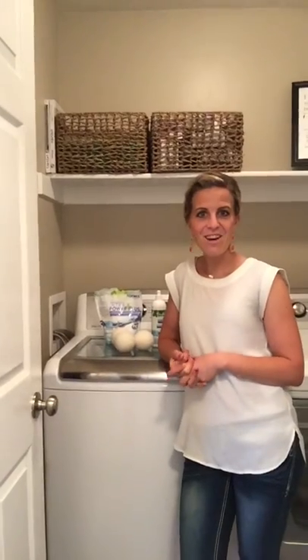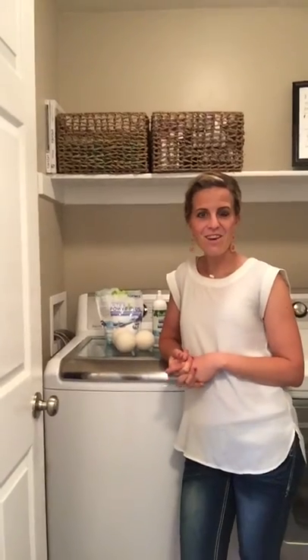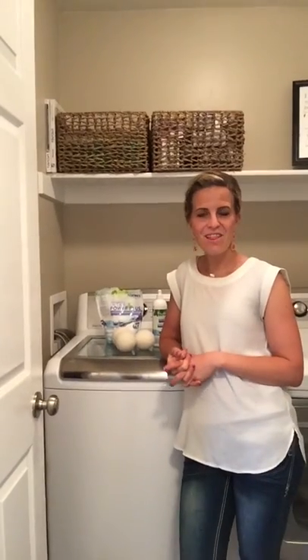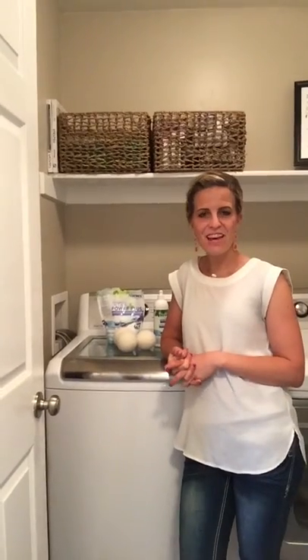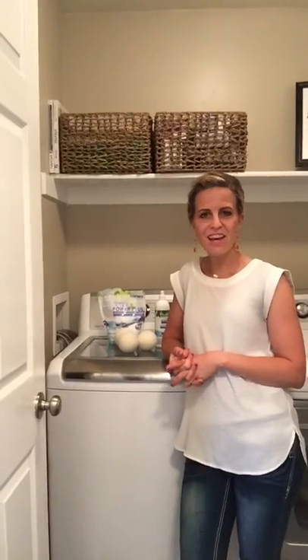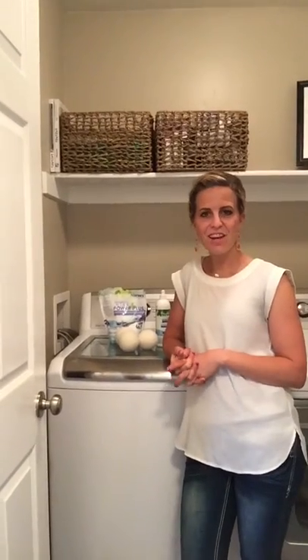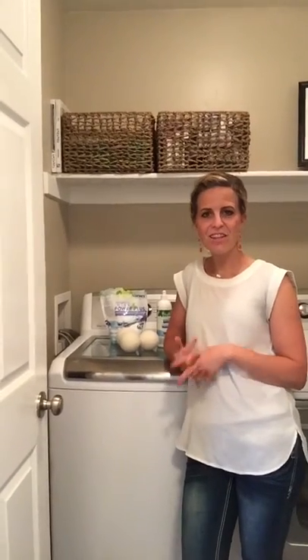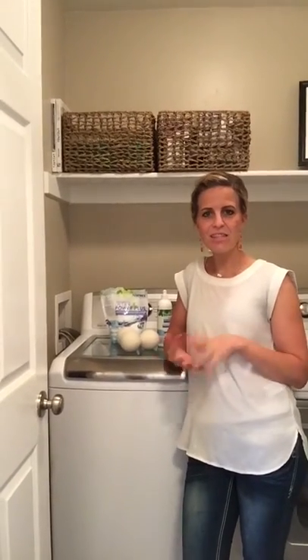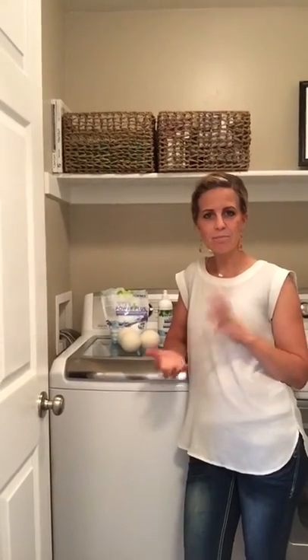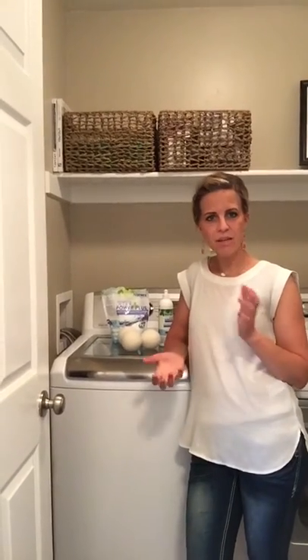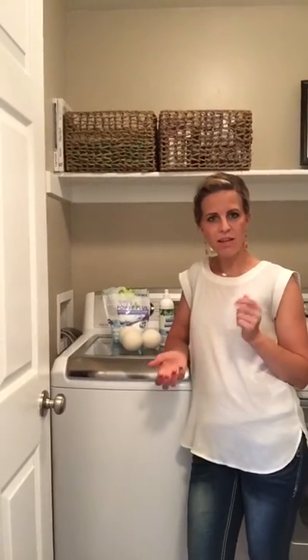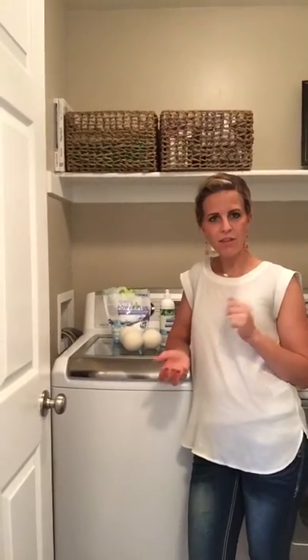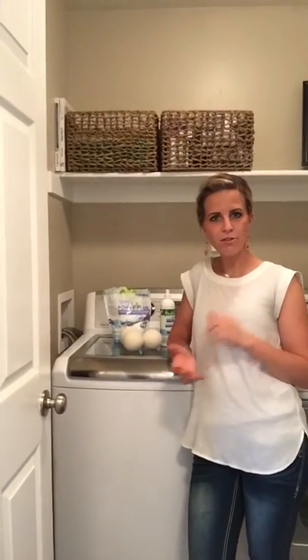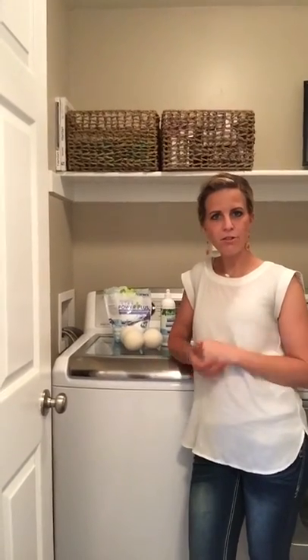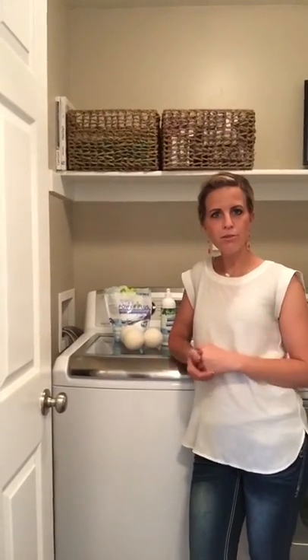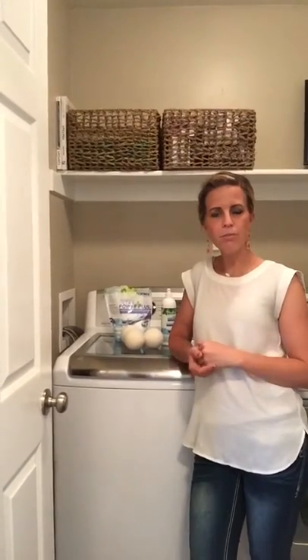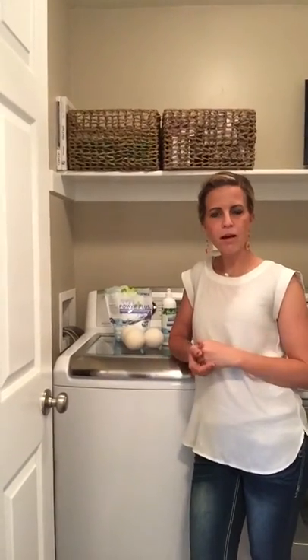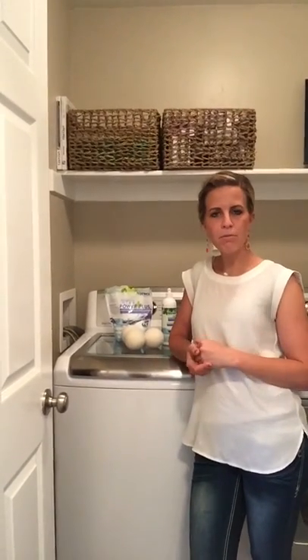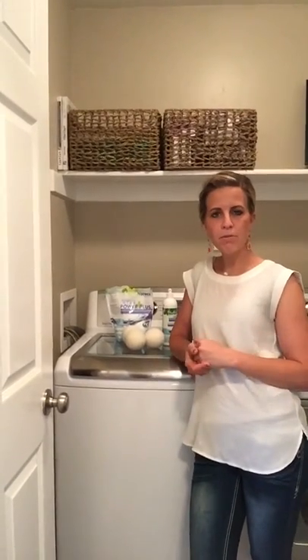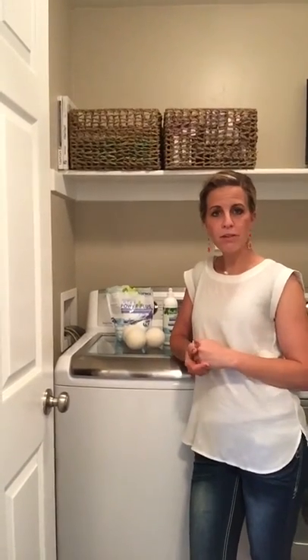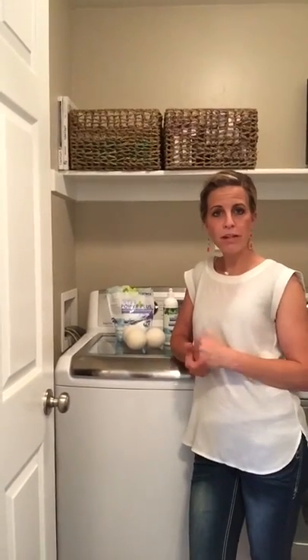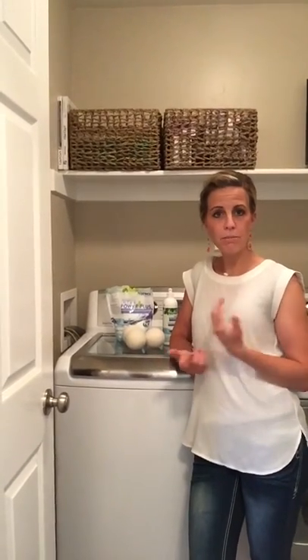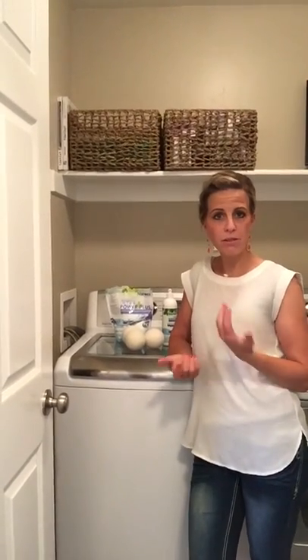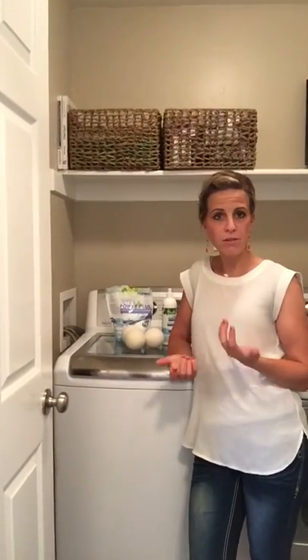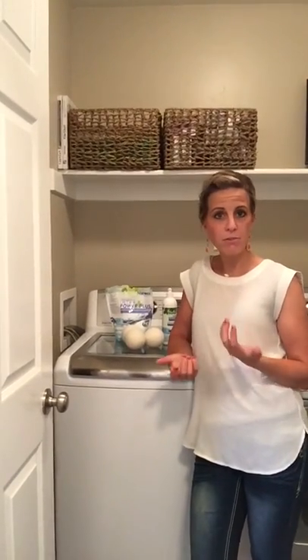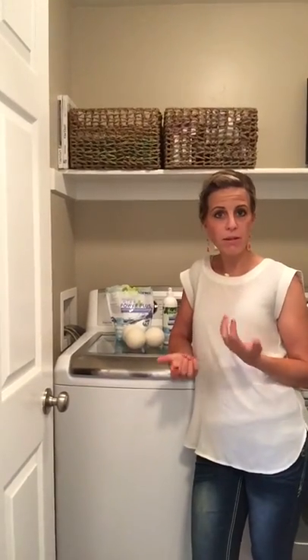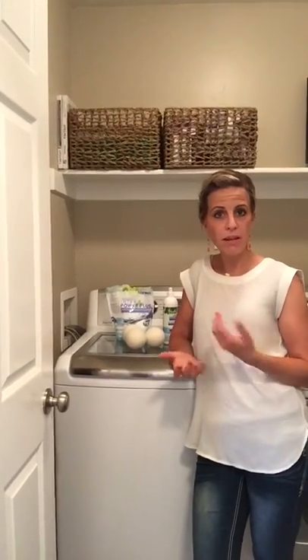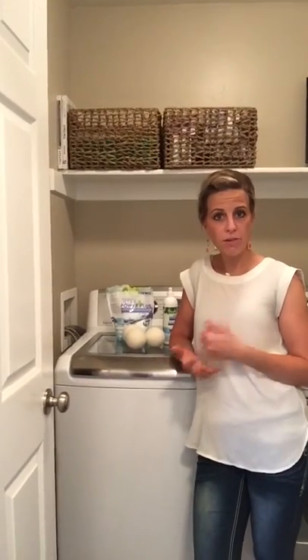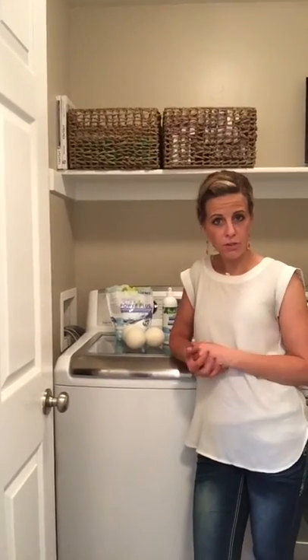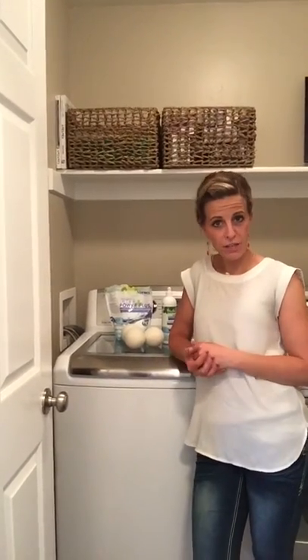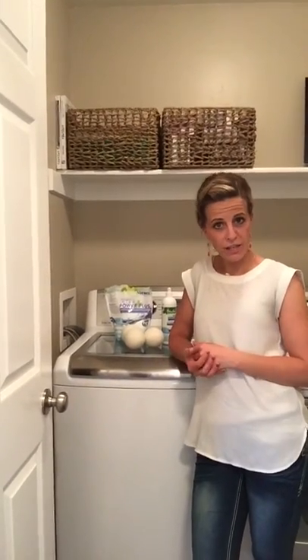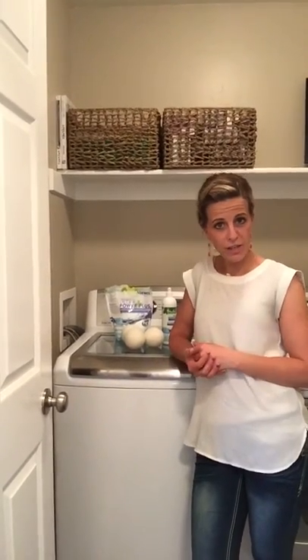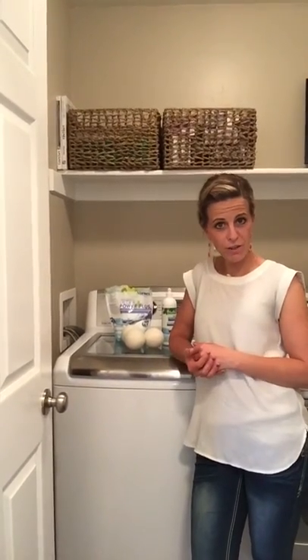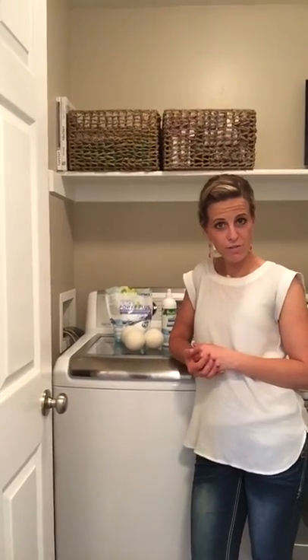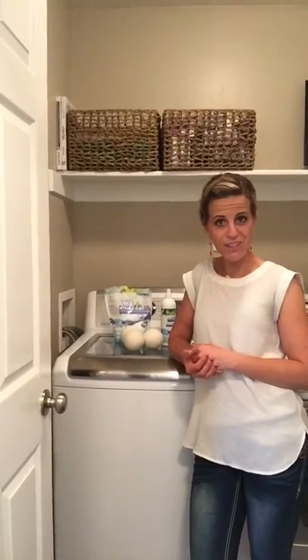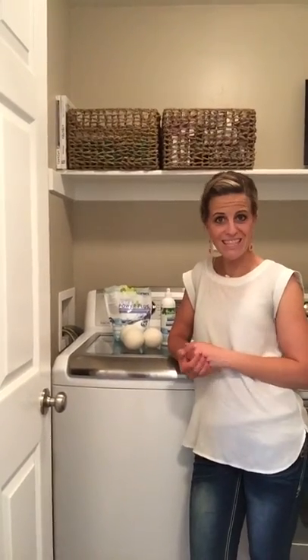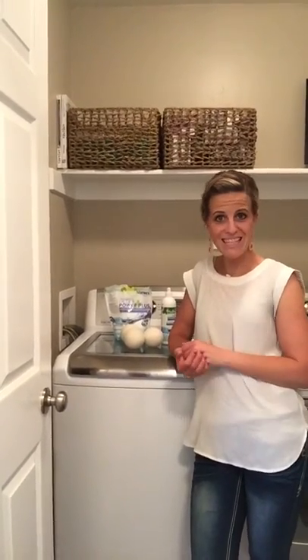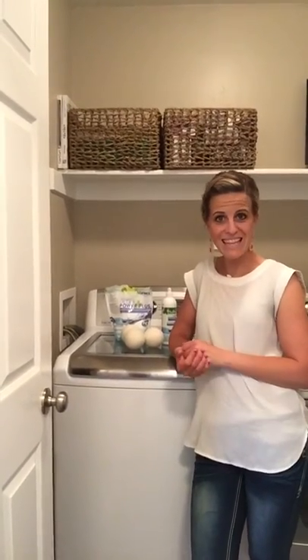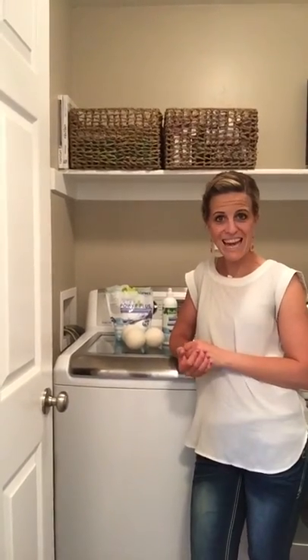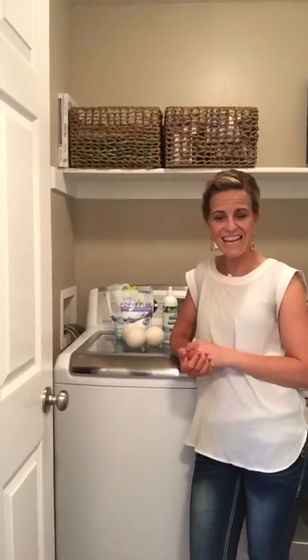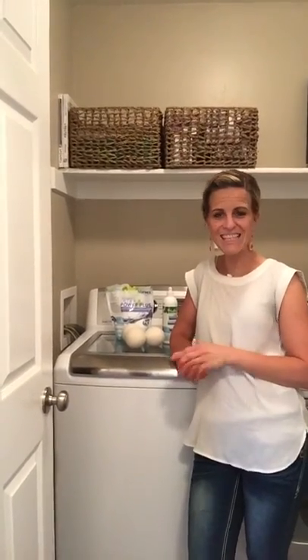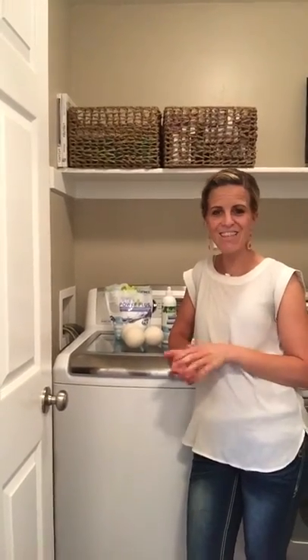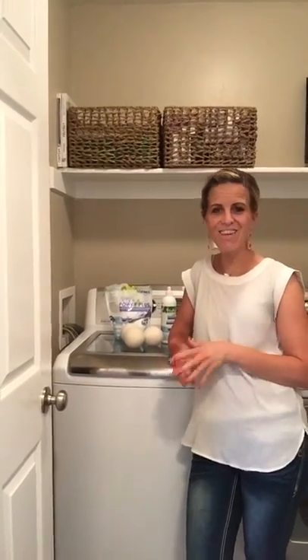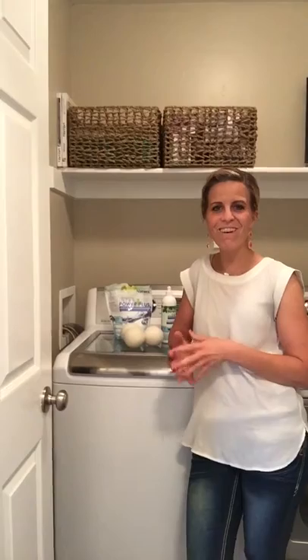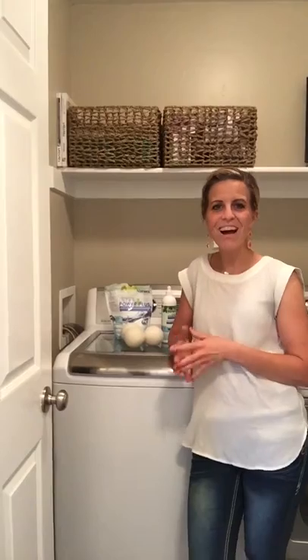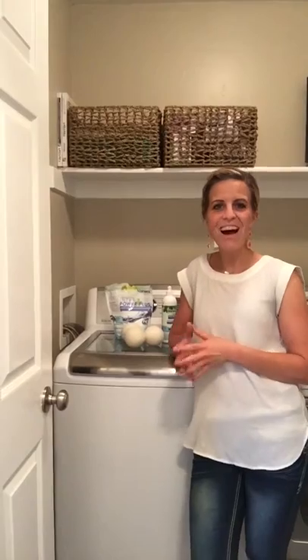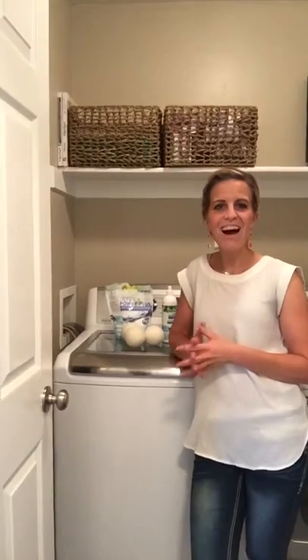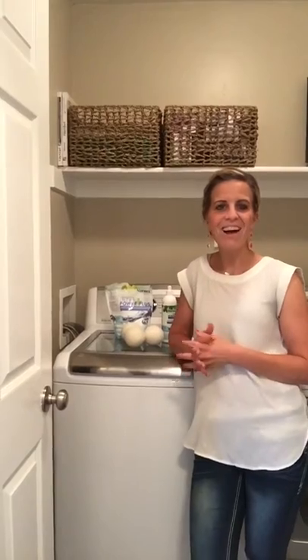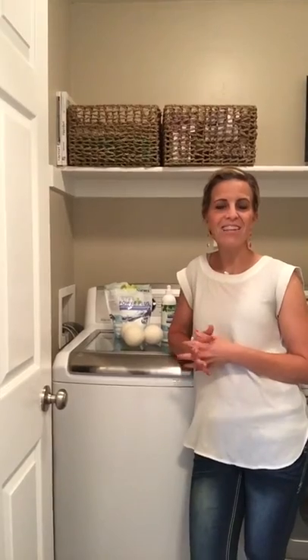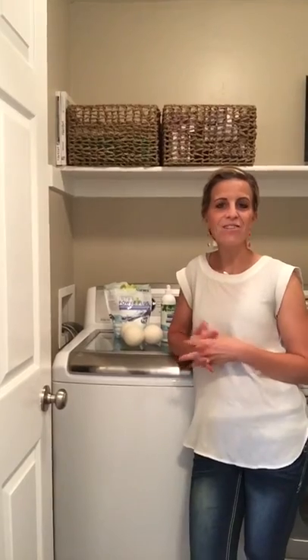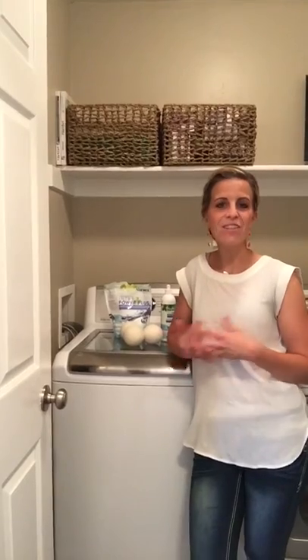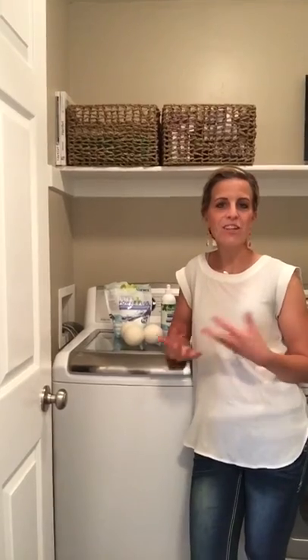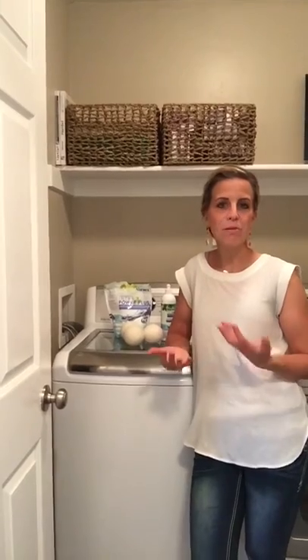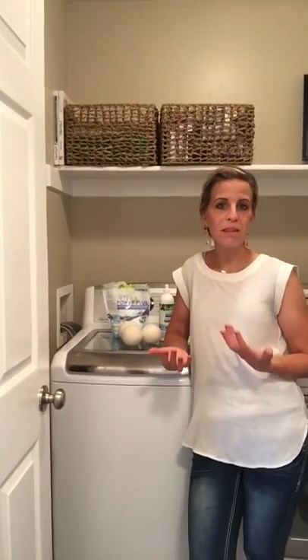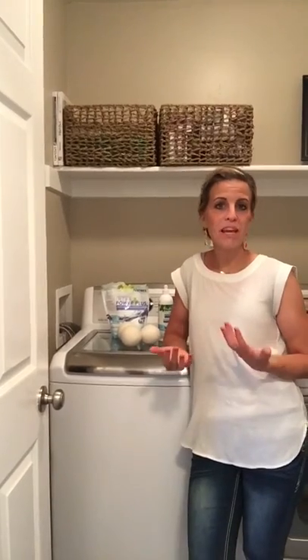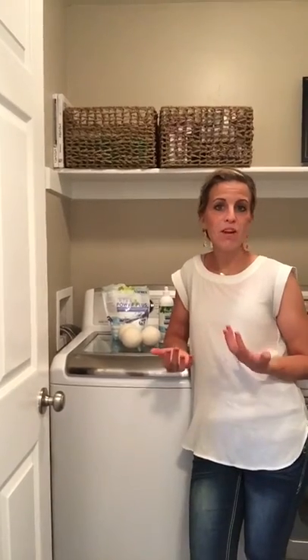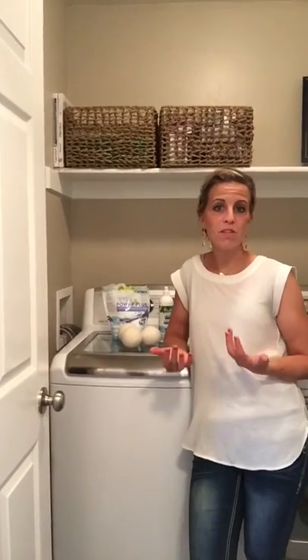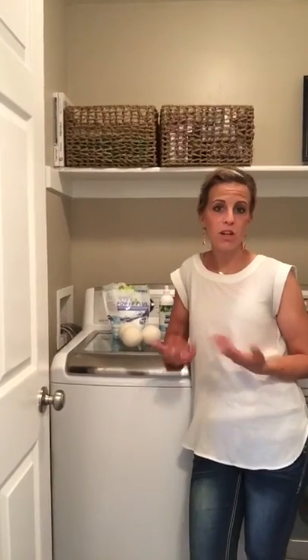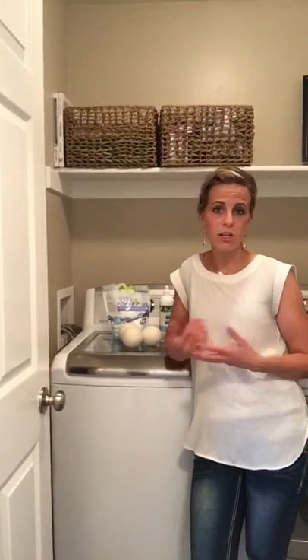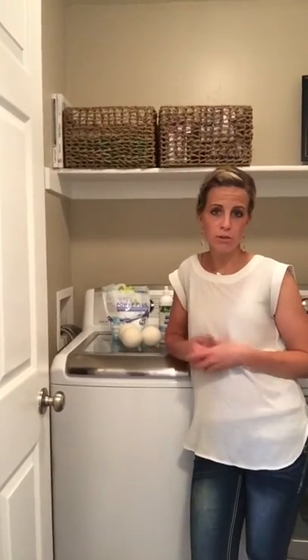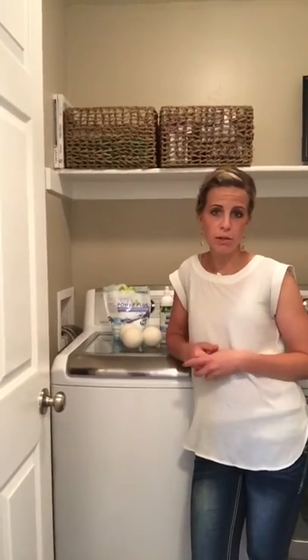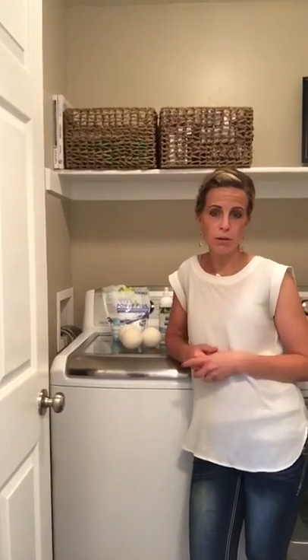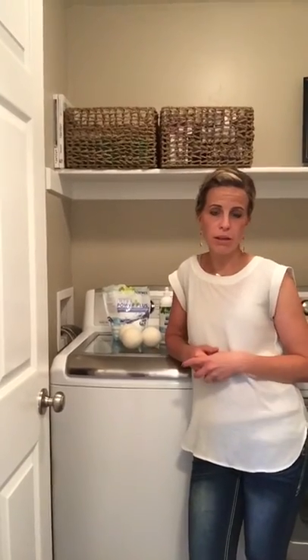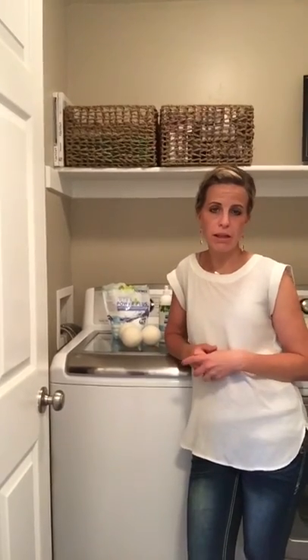Hello there. This is my laundry room. If you're like me, you spend half your day here, it feels like. So I just want to talk about the care of the cloths really quickly.